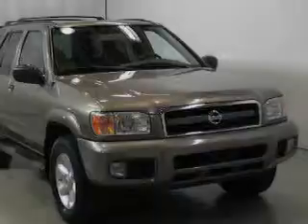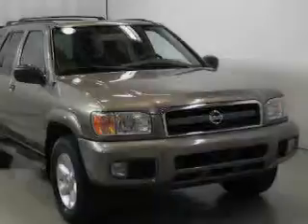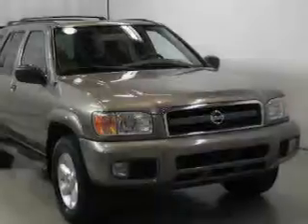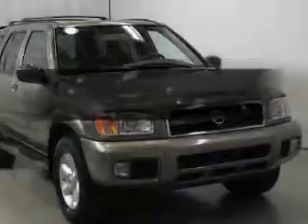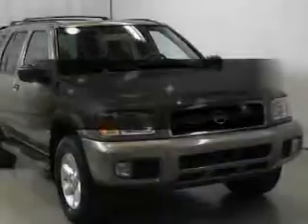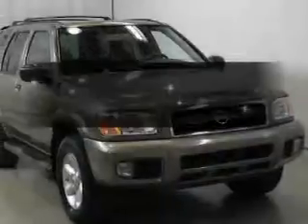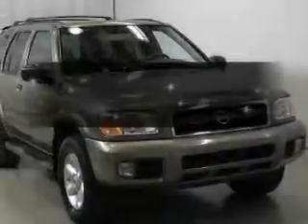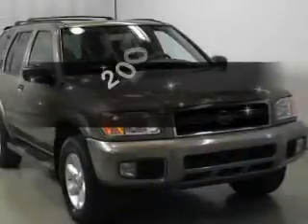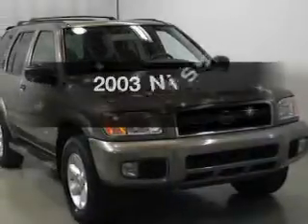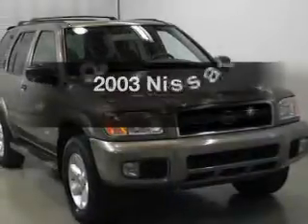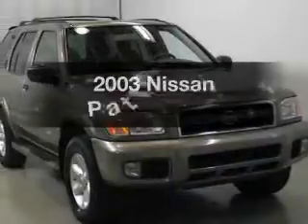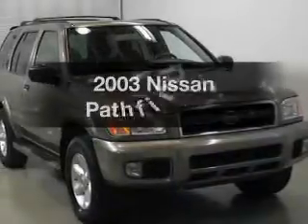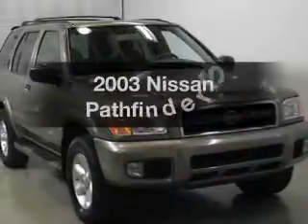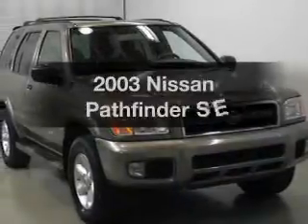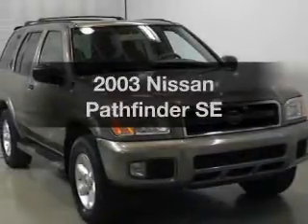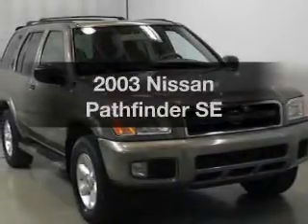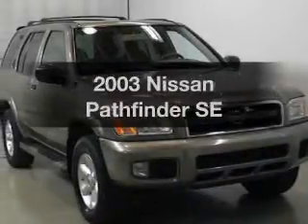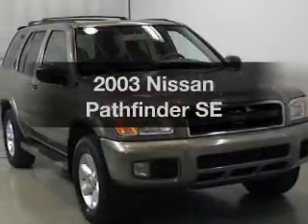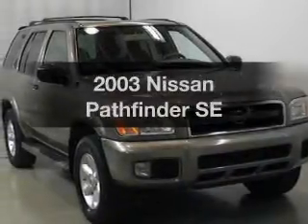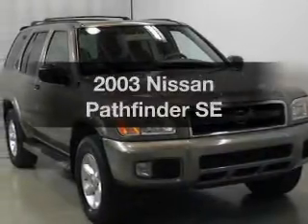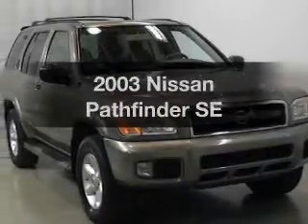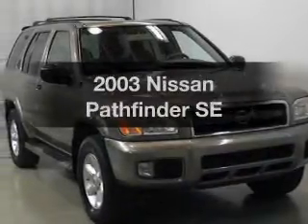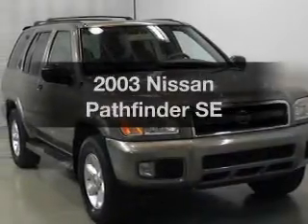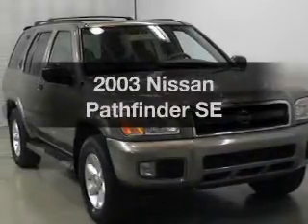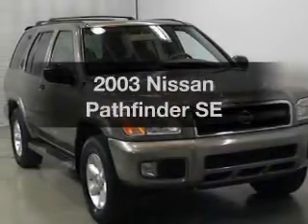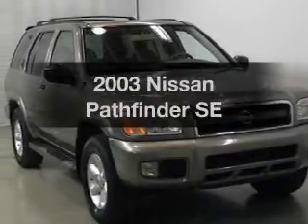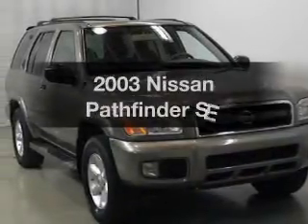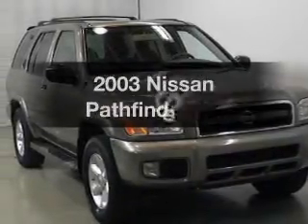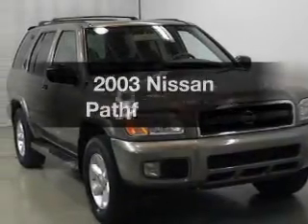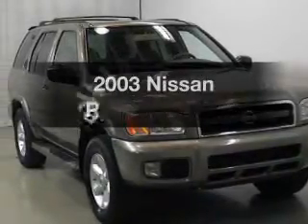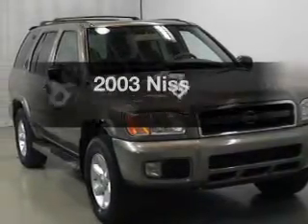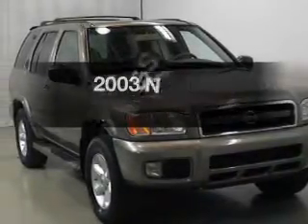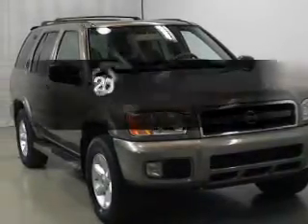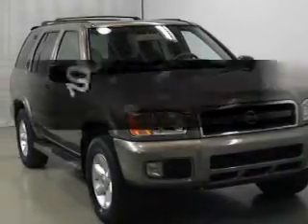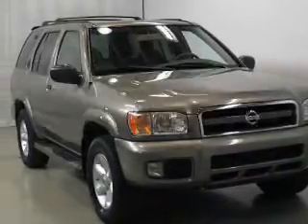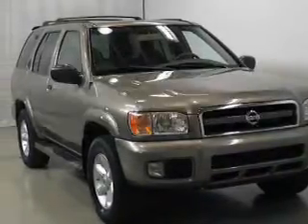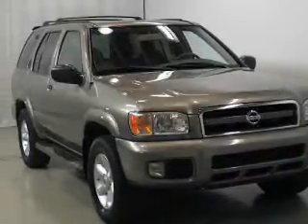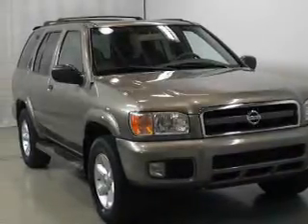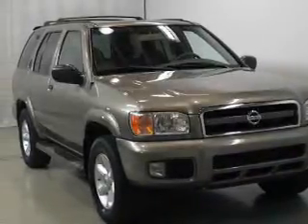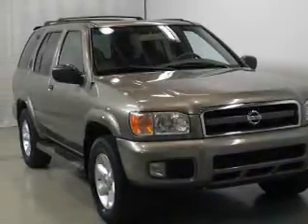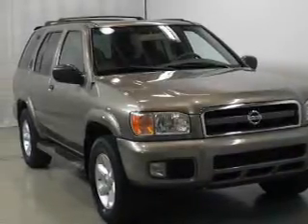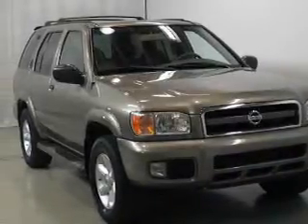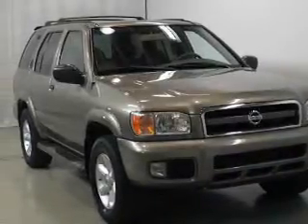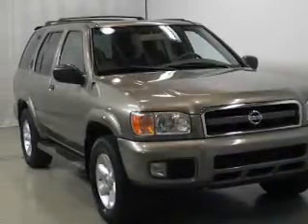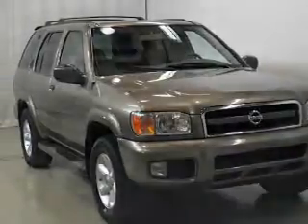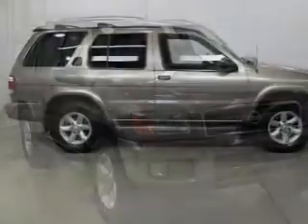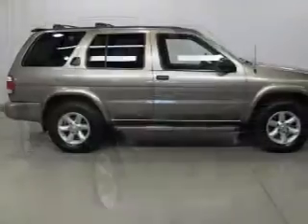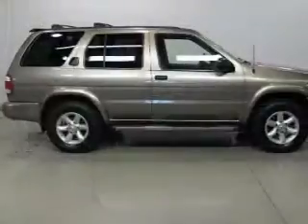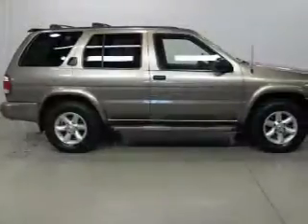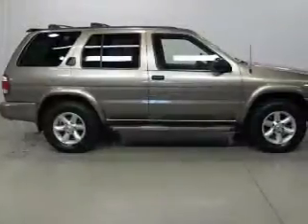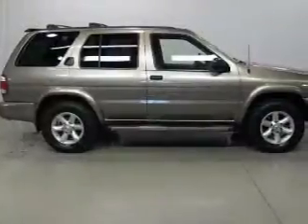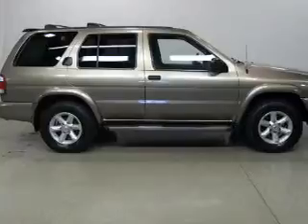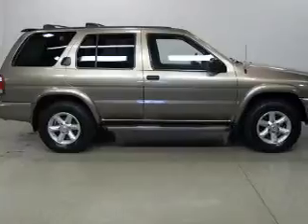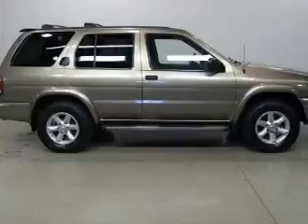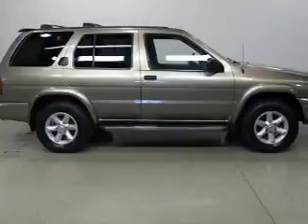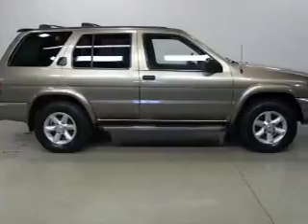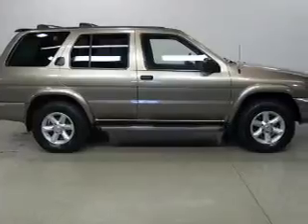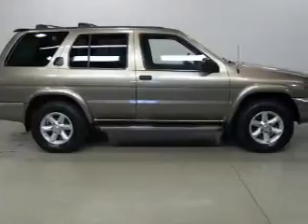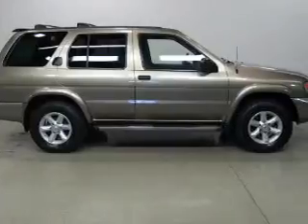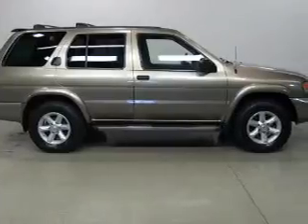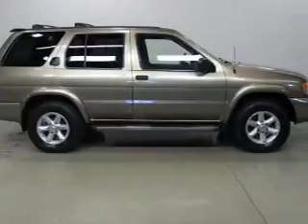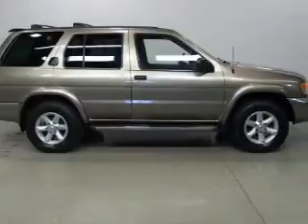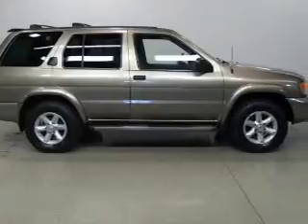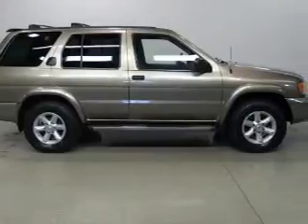Presenting the 2003 Nissan Pathfinder — everything you need under one roof with this great vehicle.